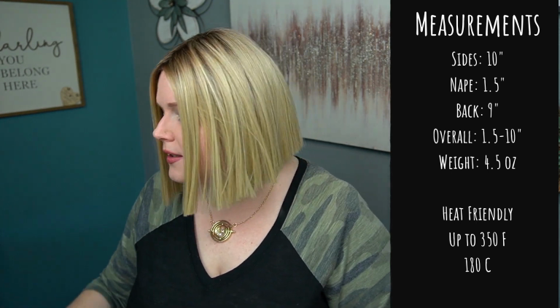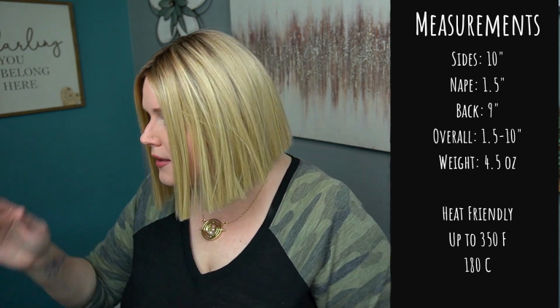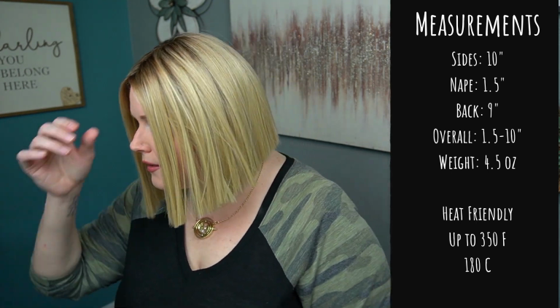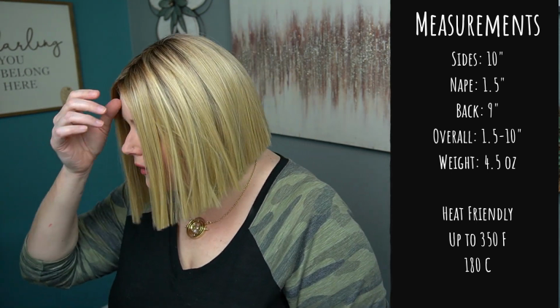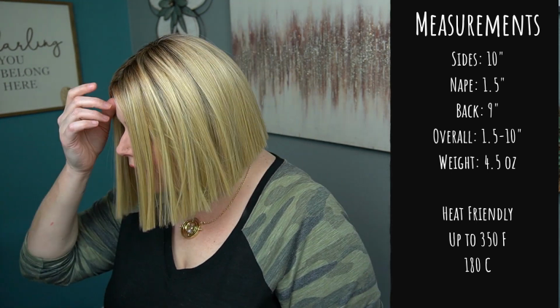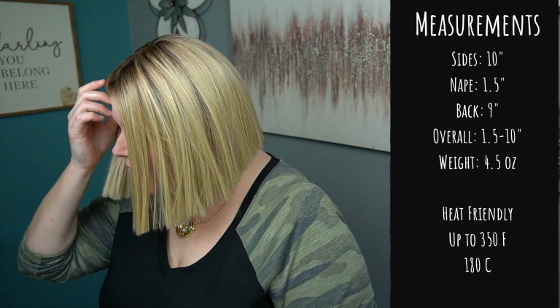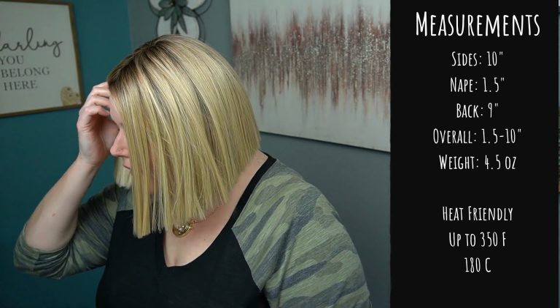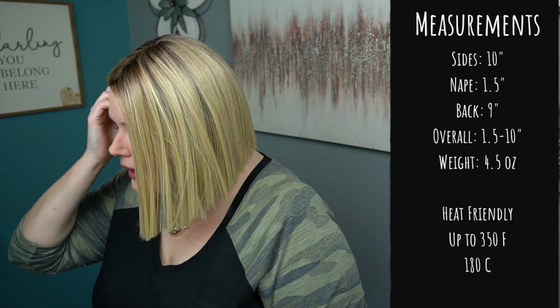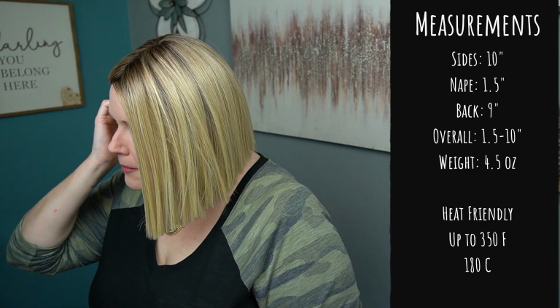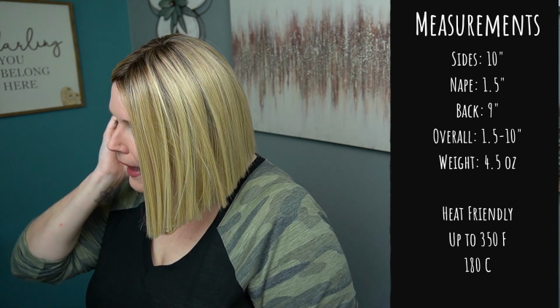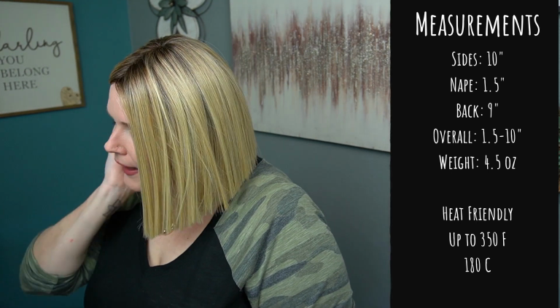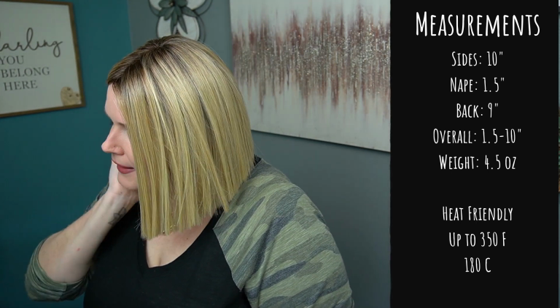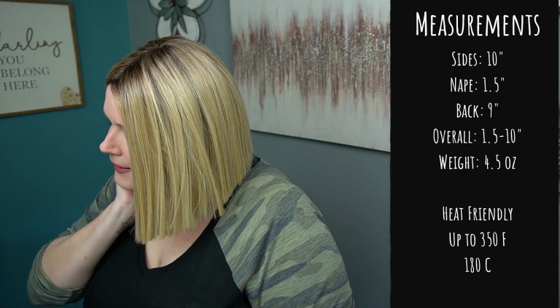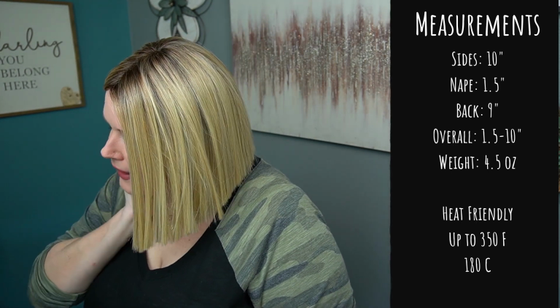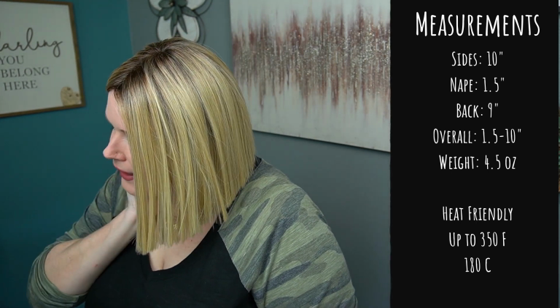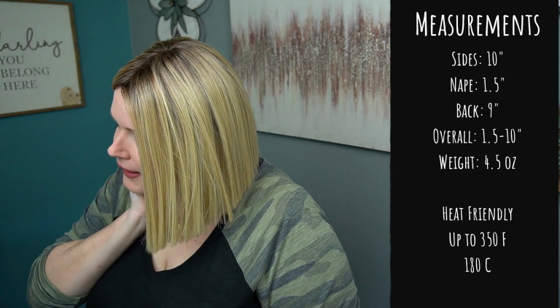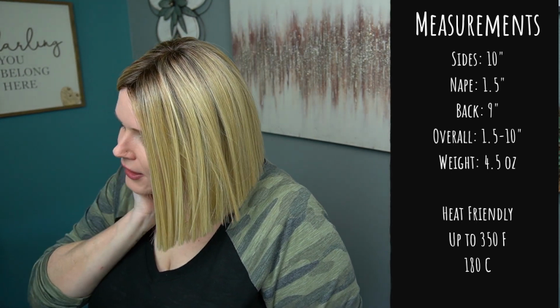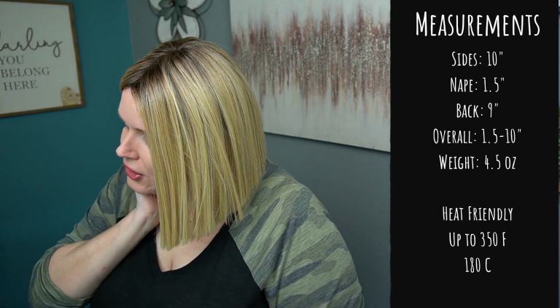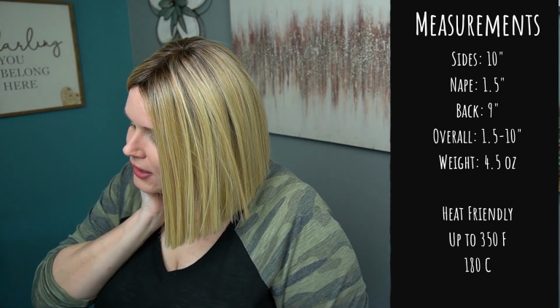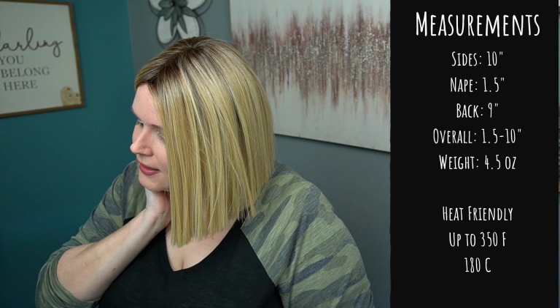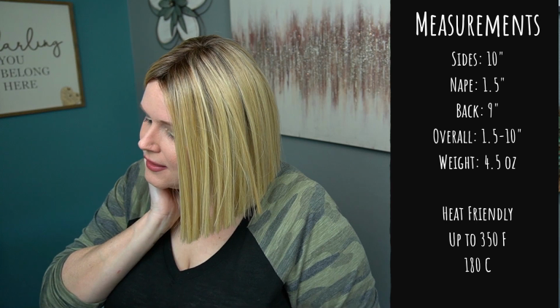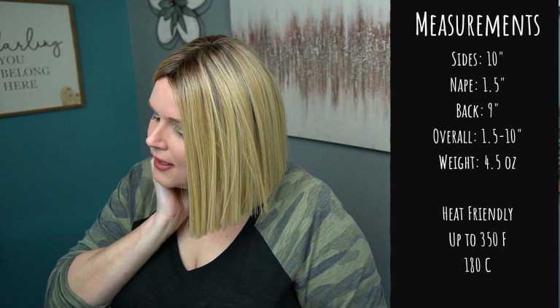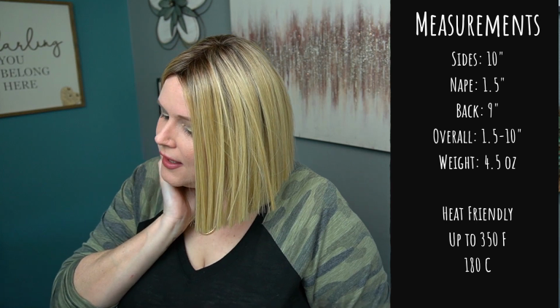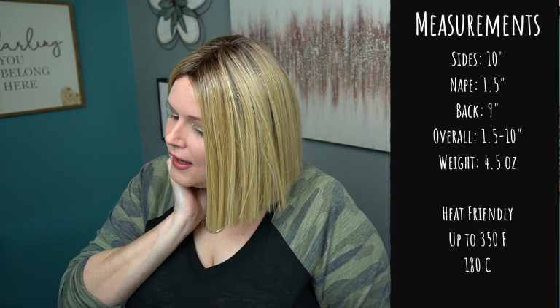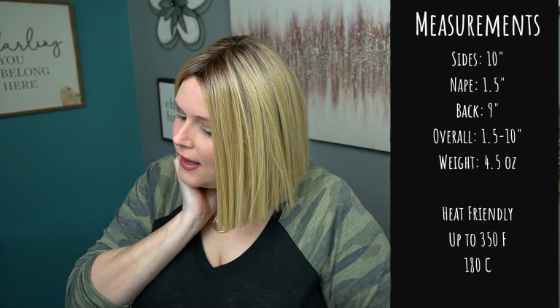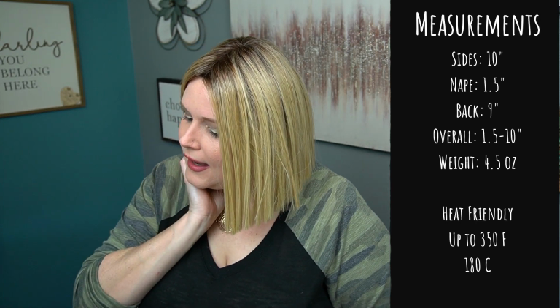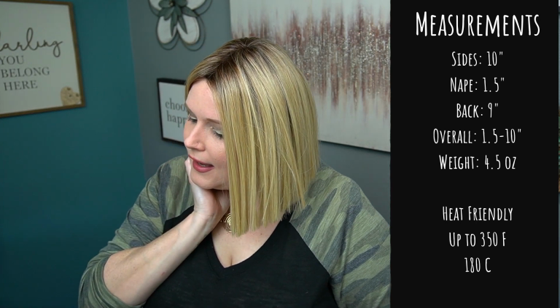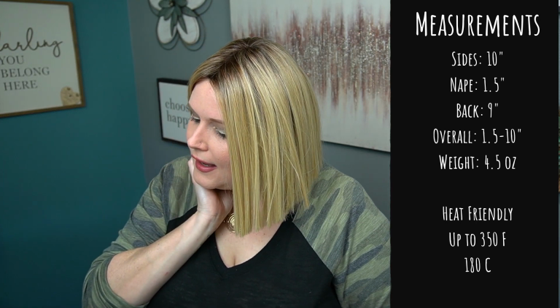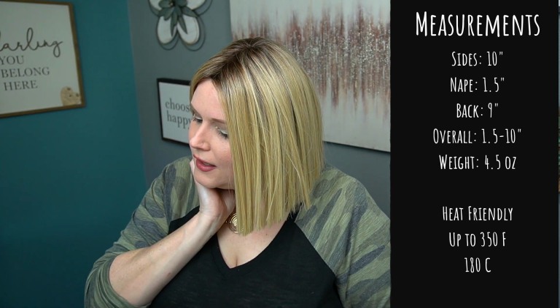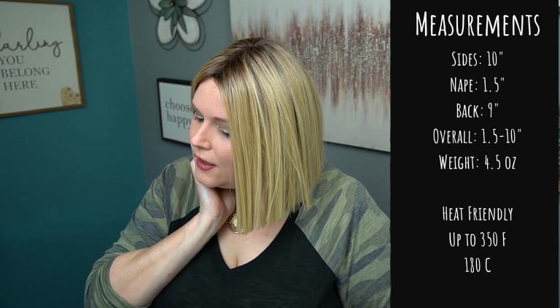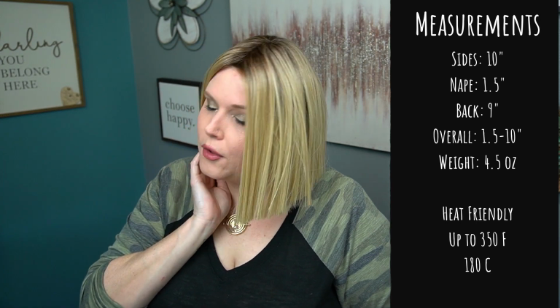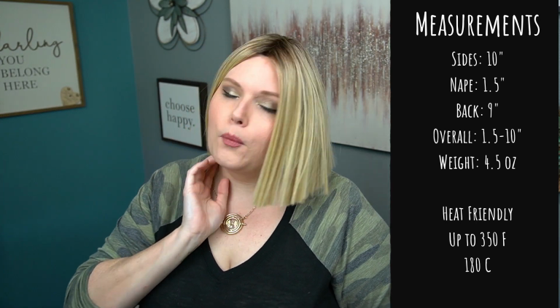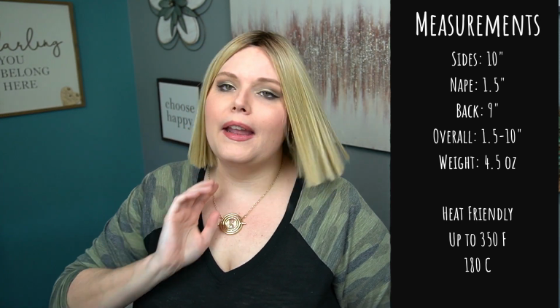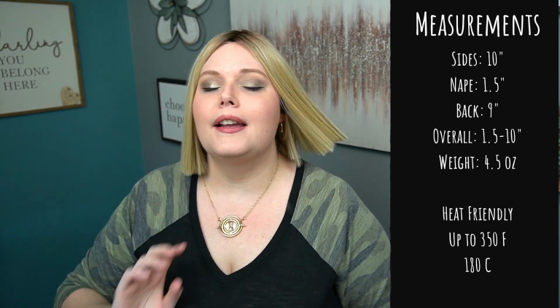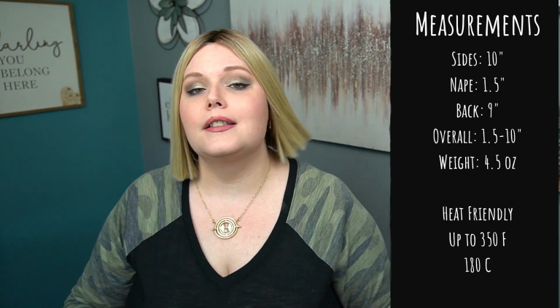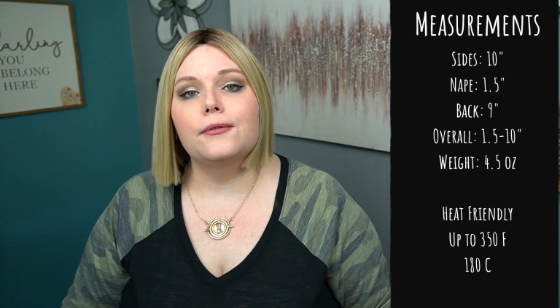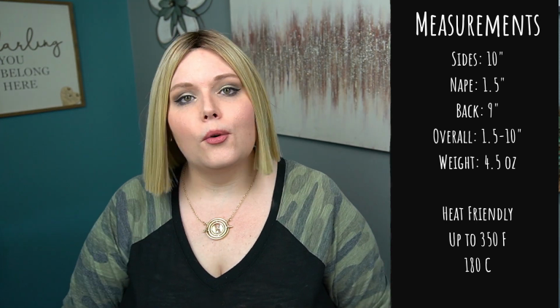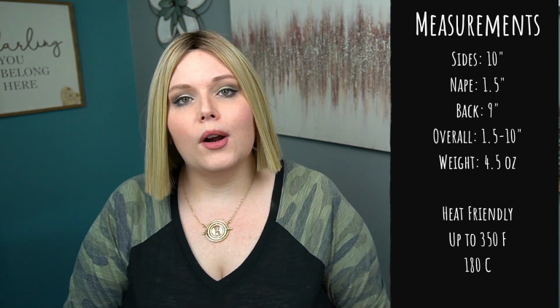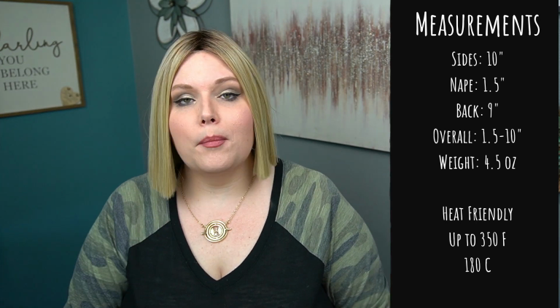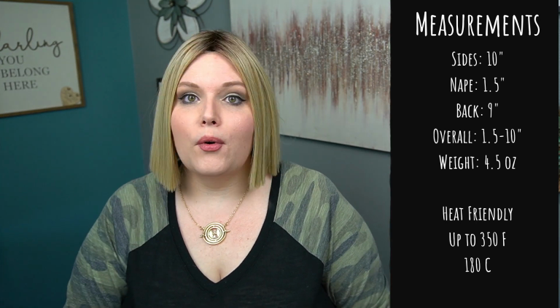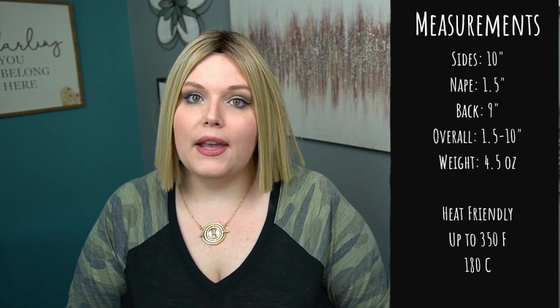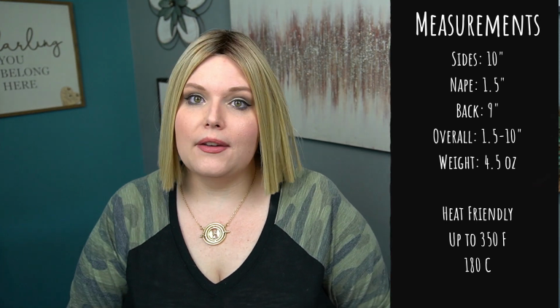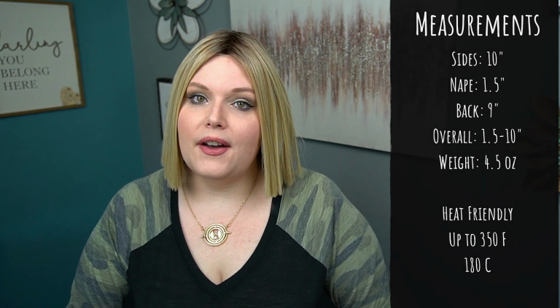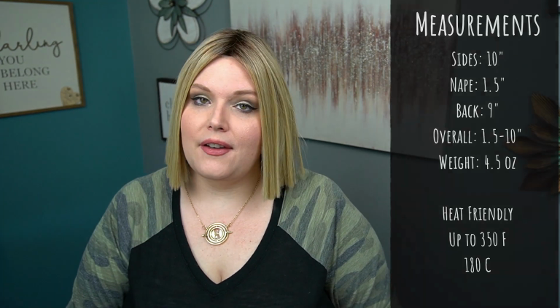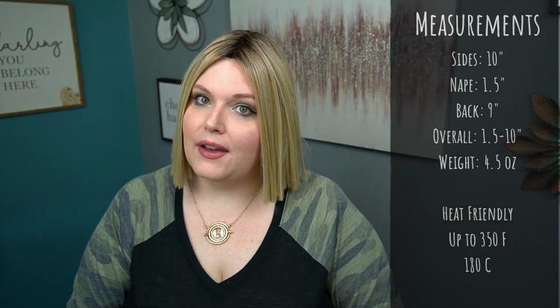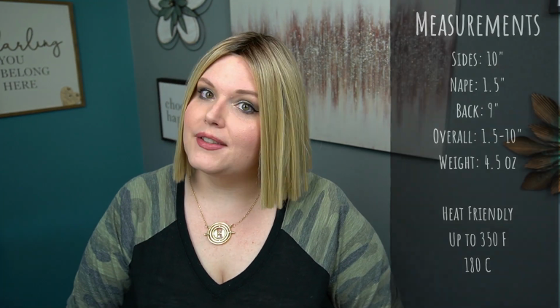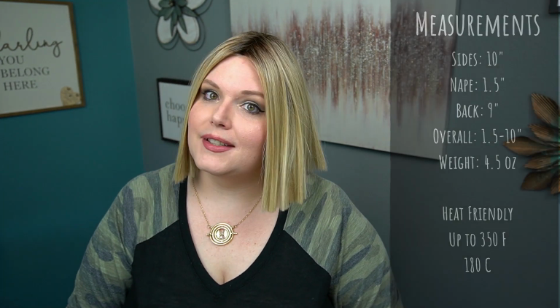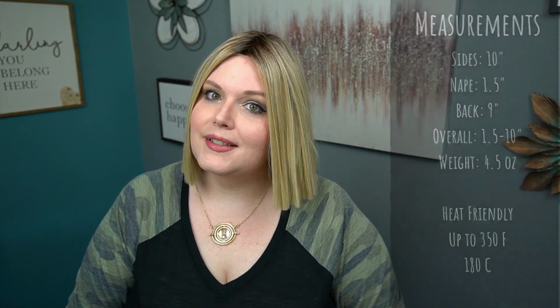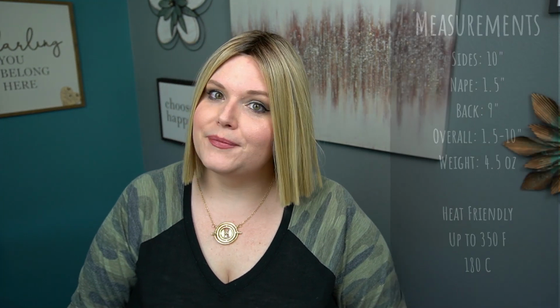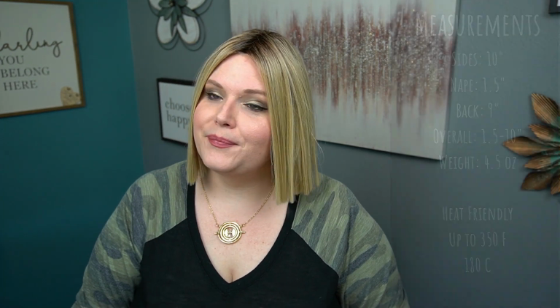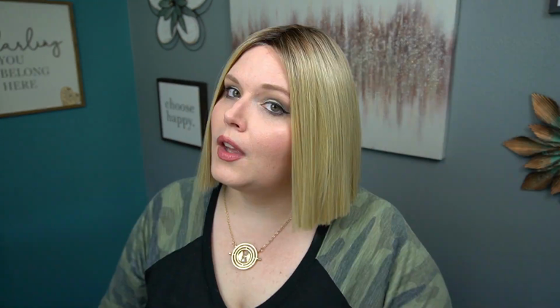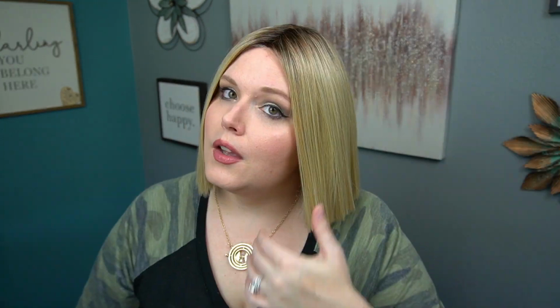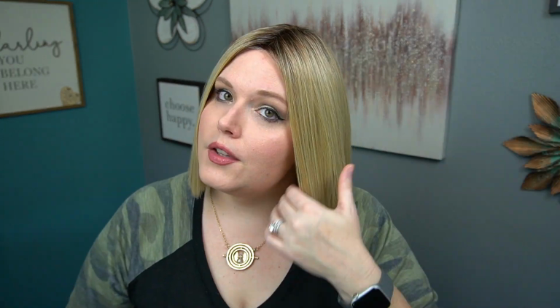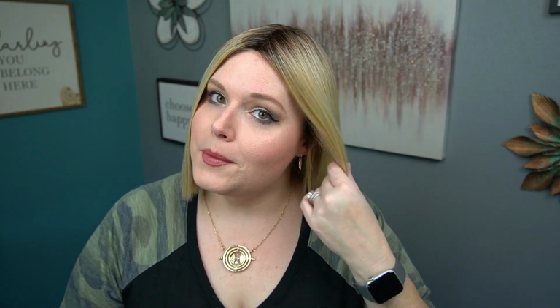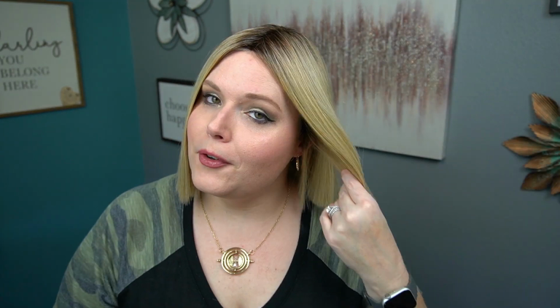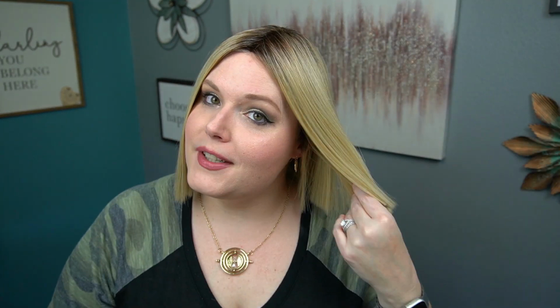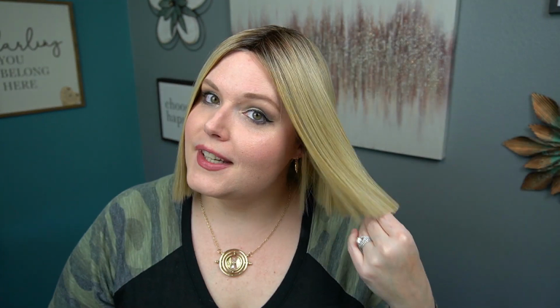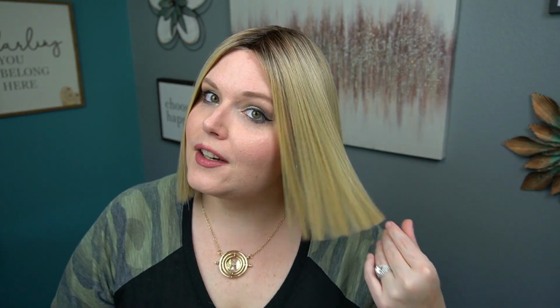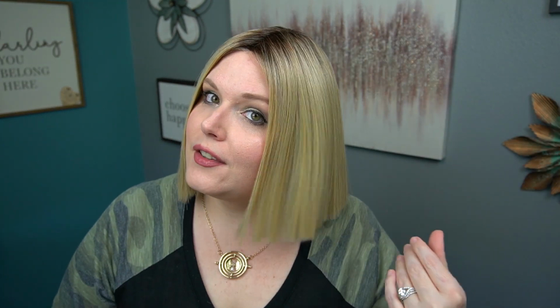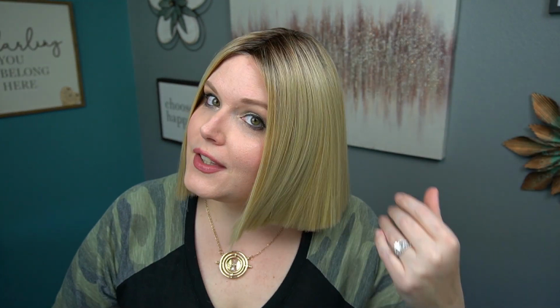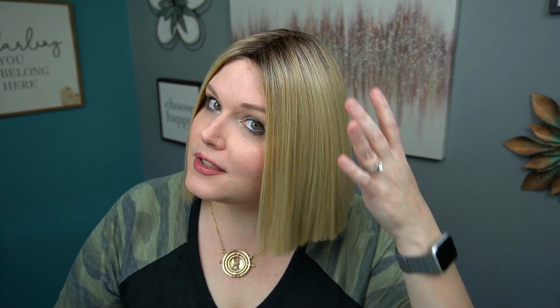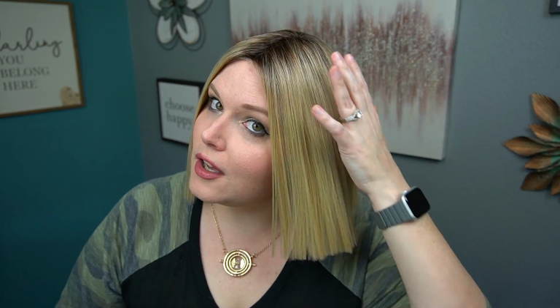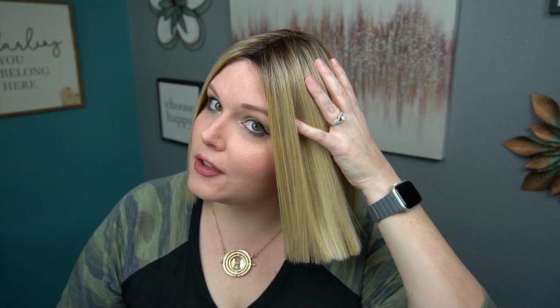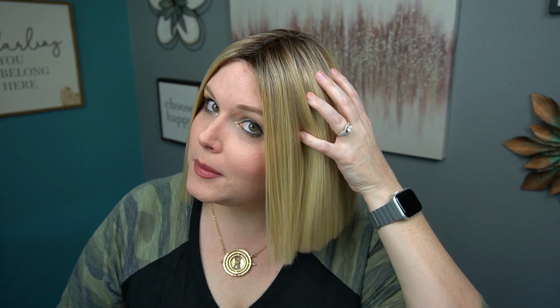The measurements on Joe are 10 inches for the side, the nape is only 1.5 inches, the back is 9 inches, and the weight is 4.5 ounces.